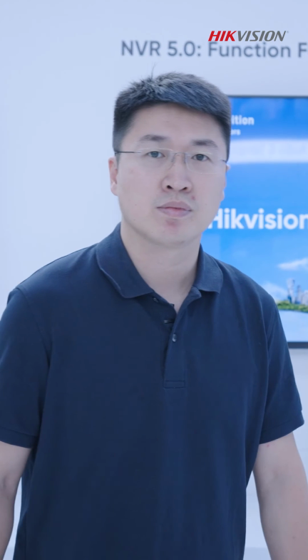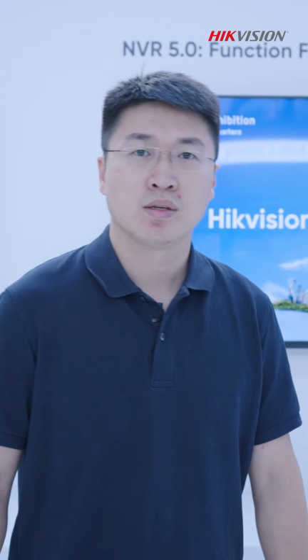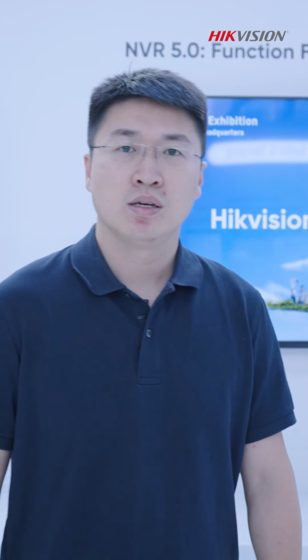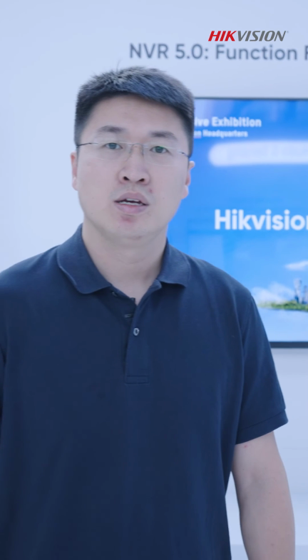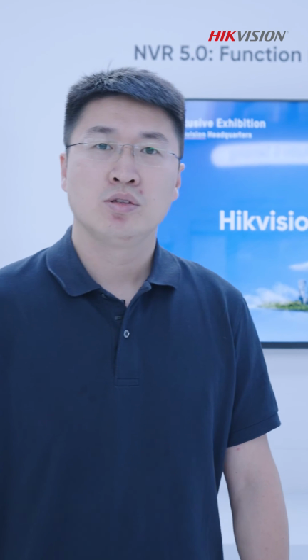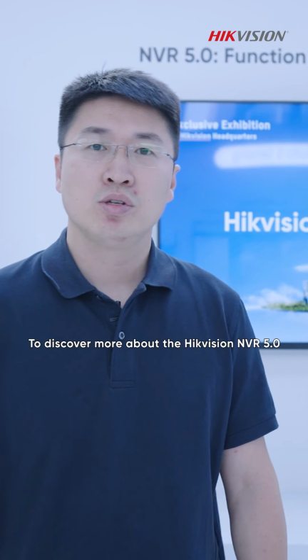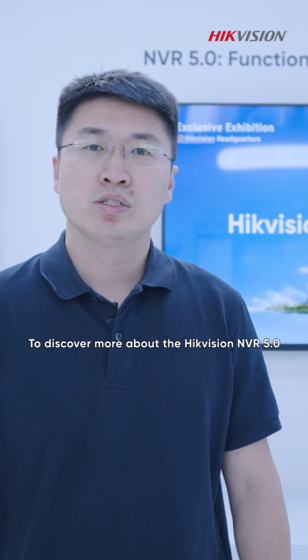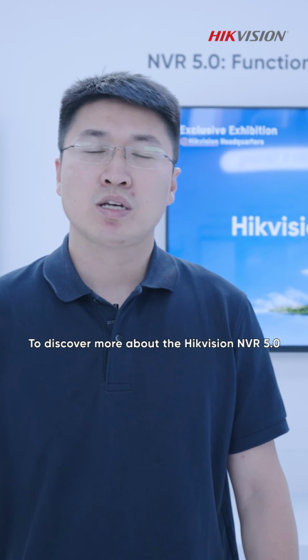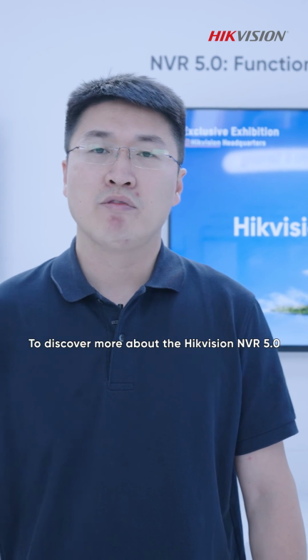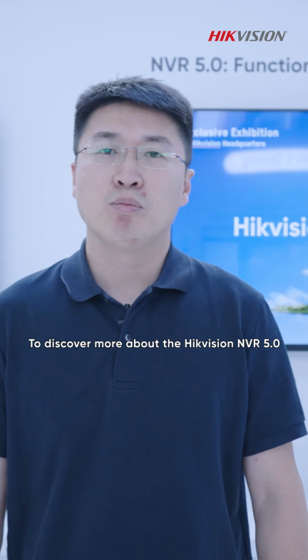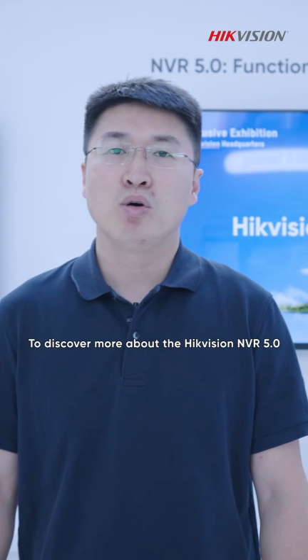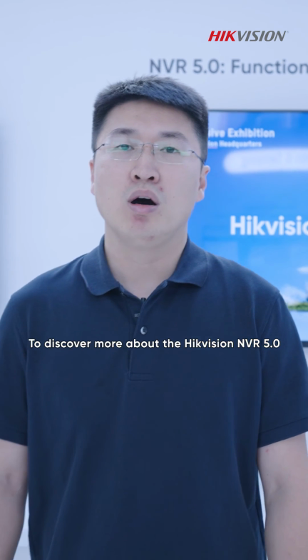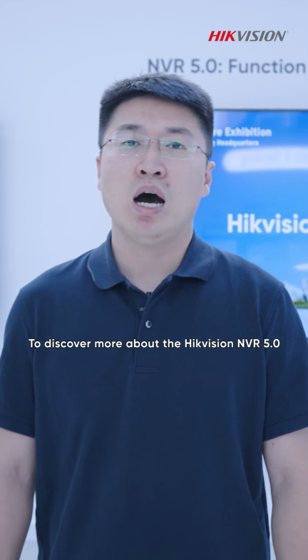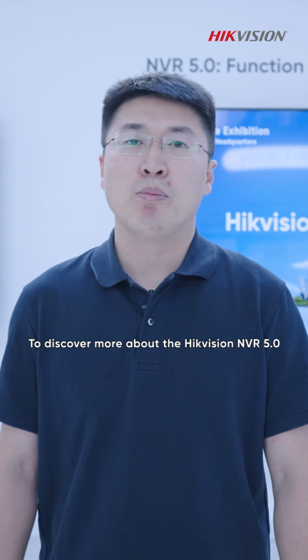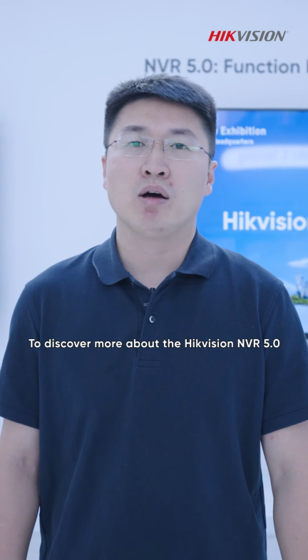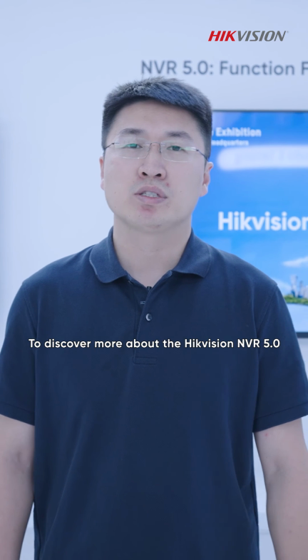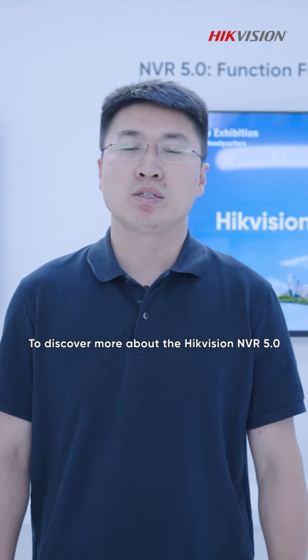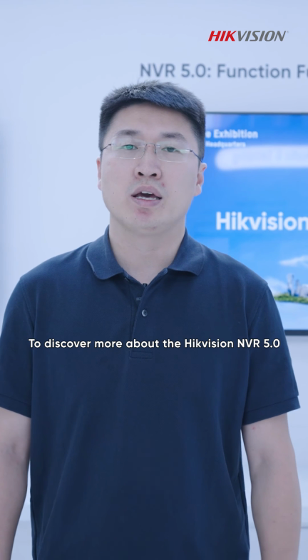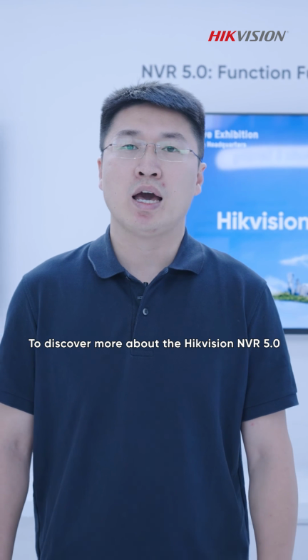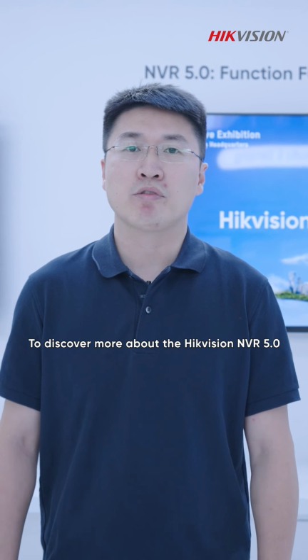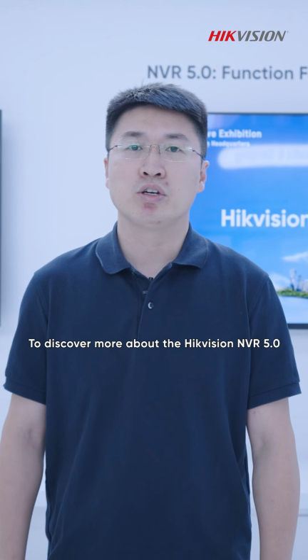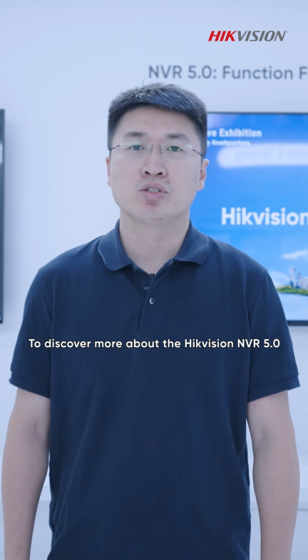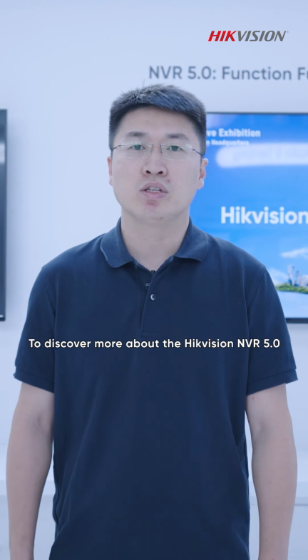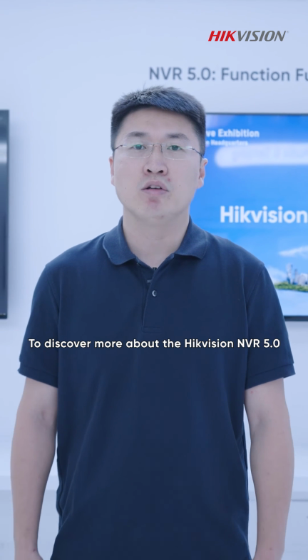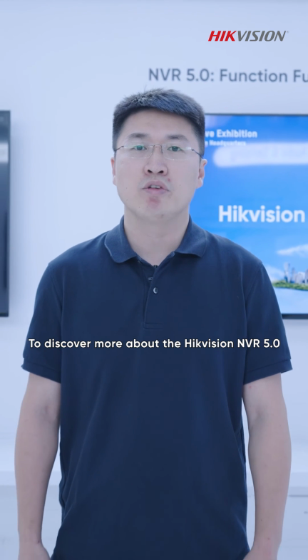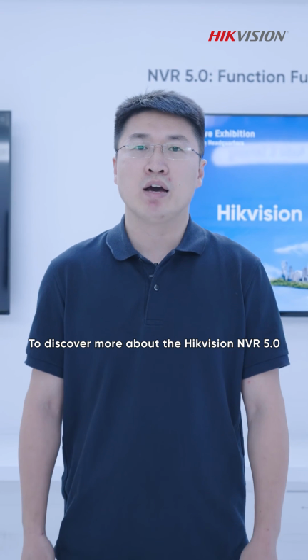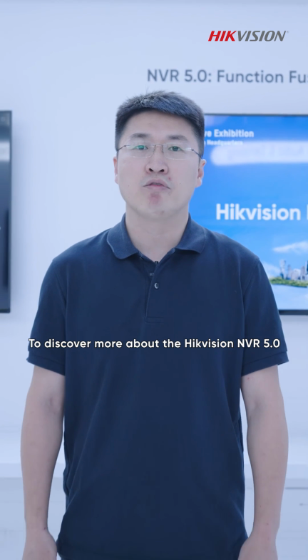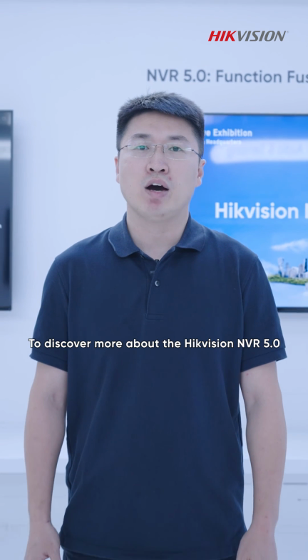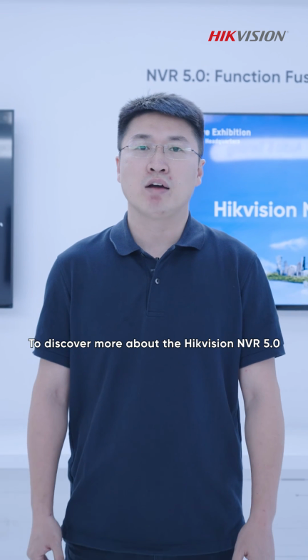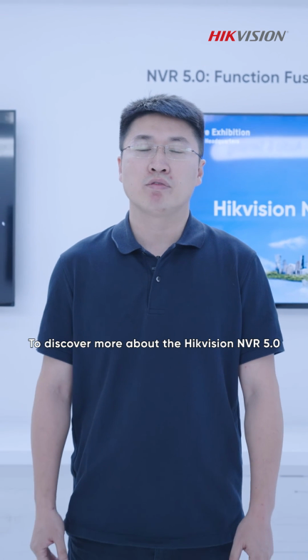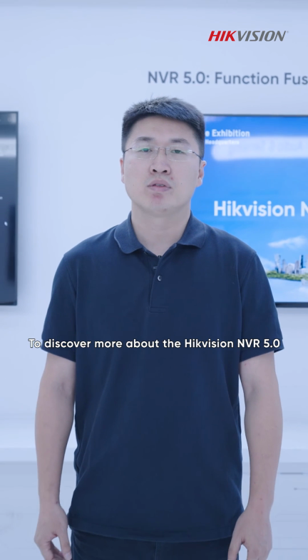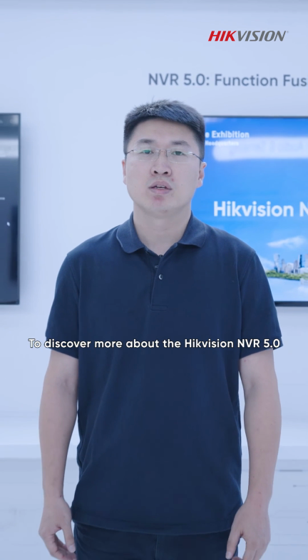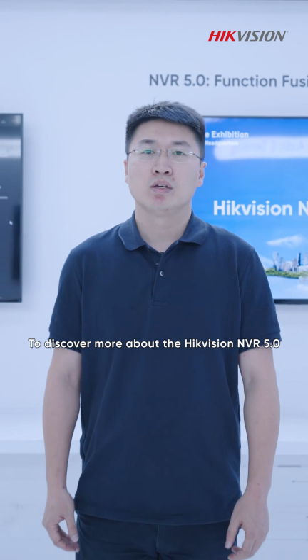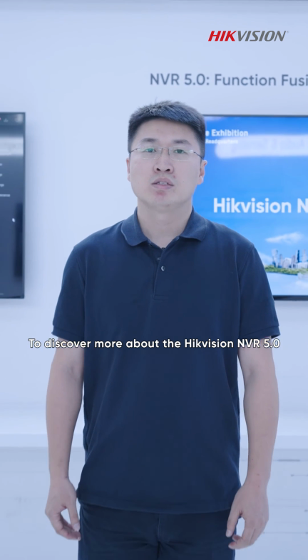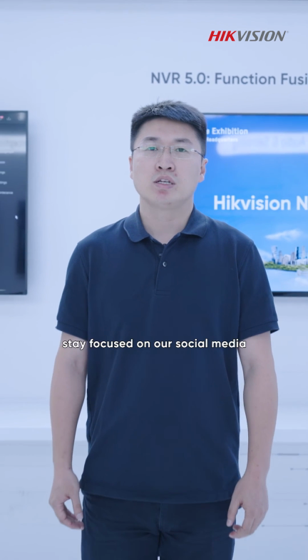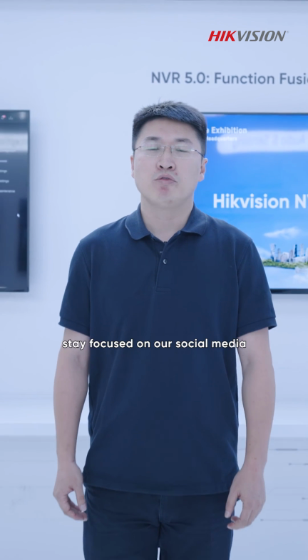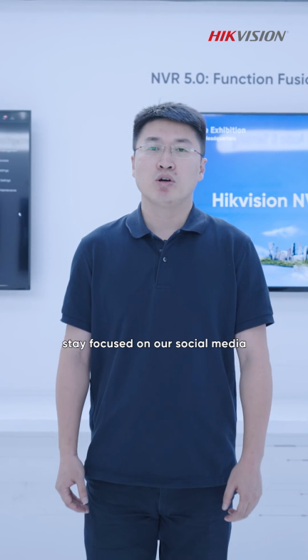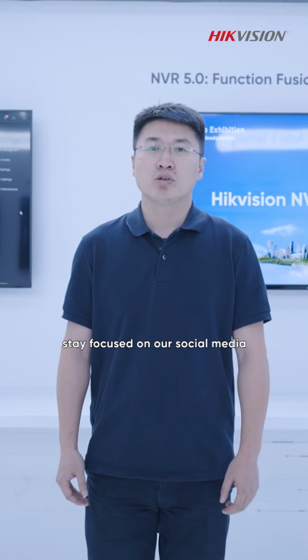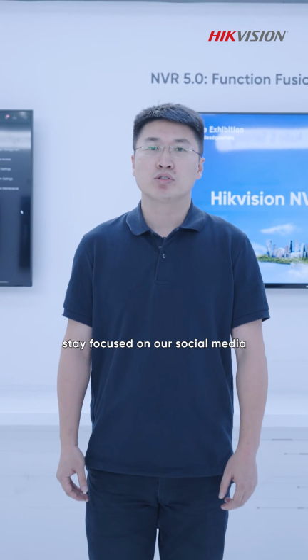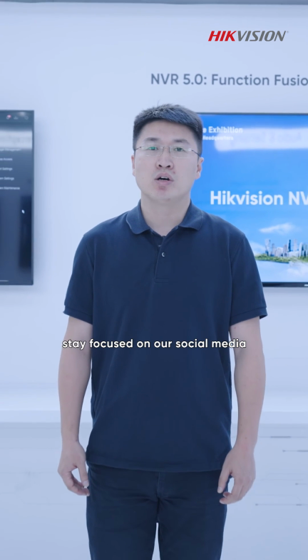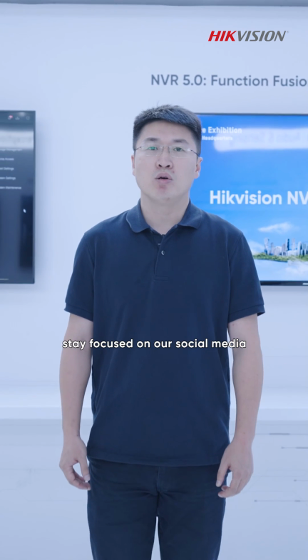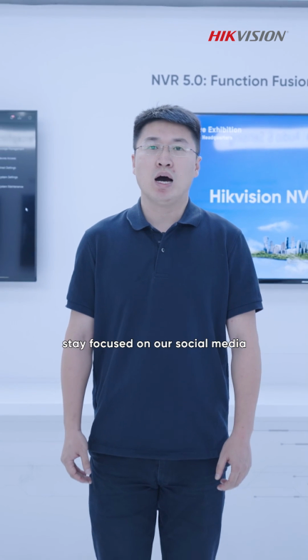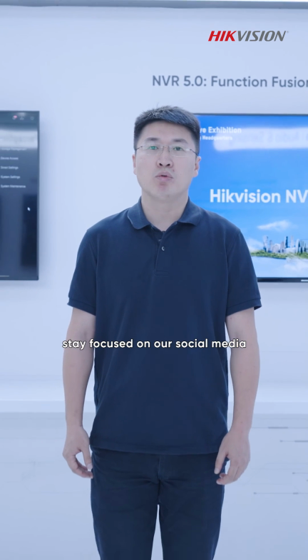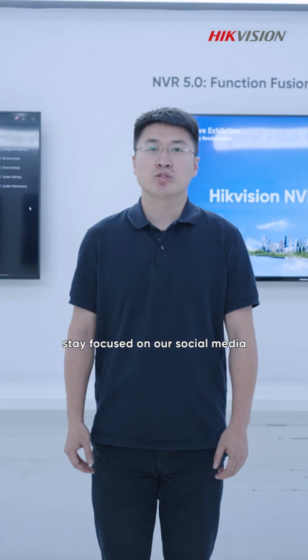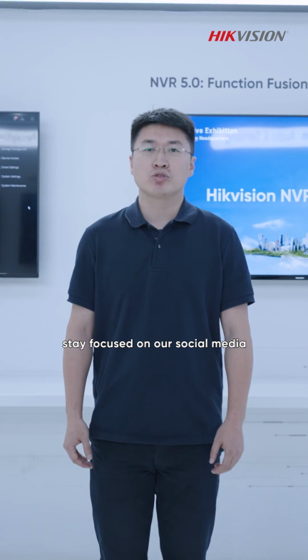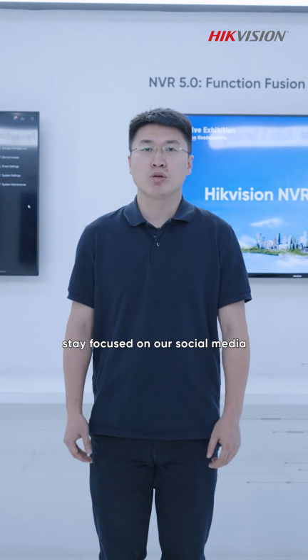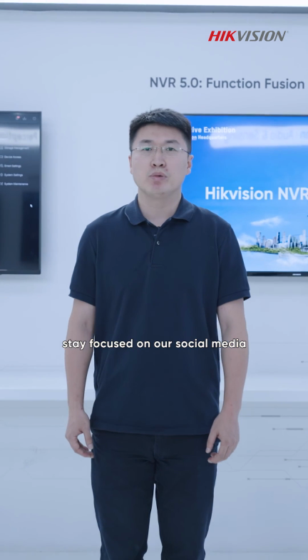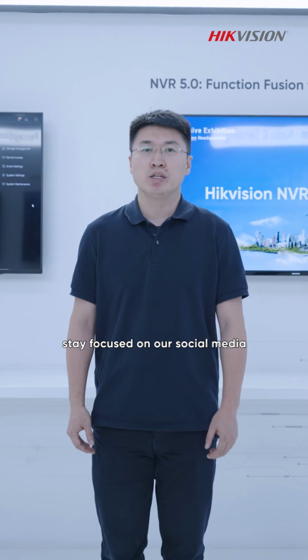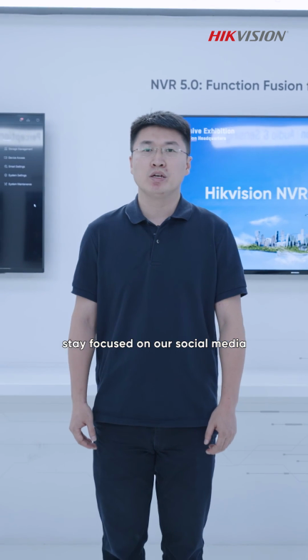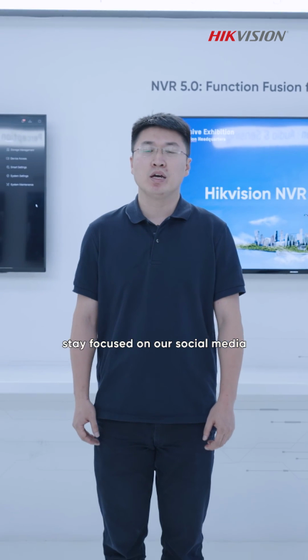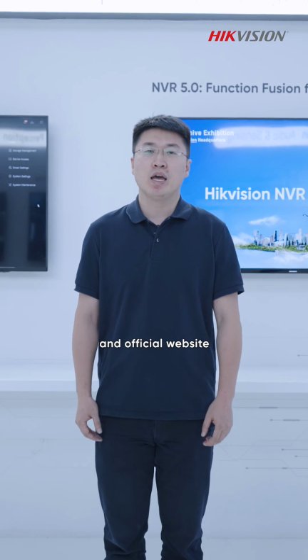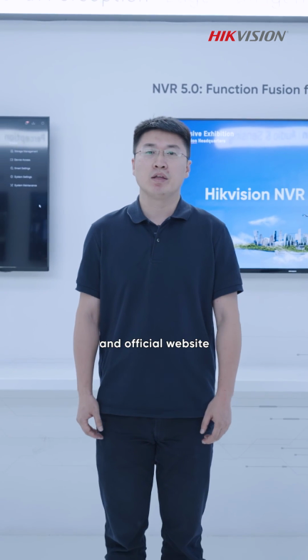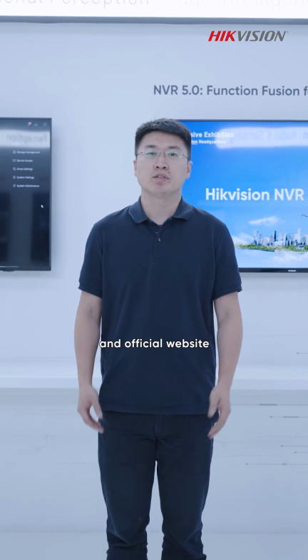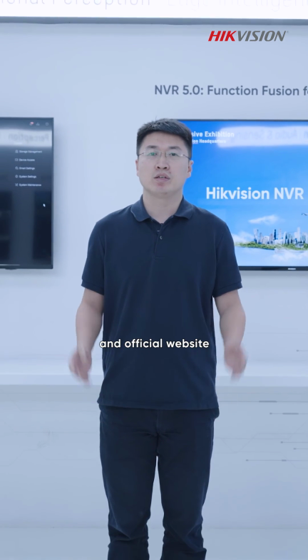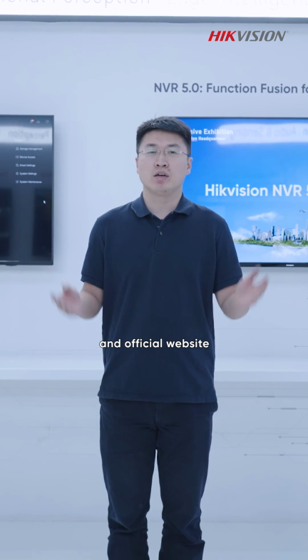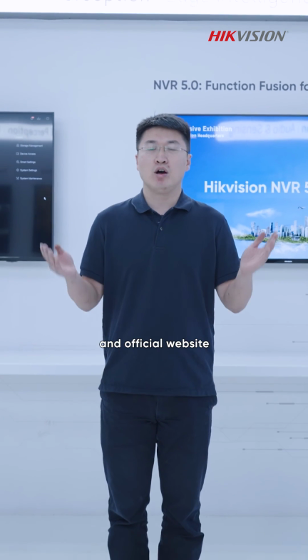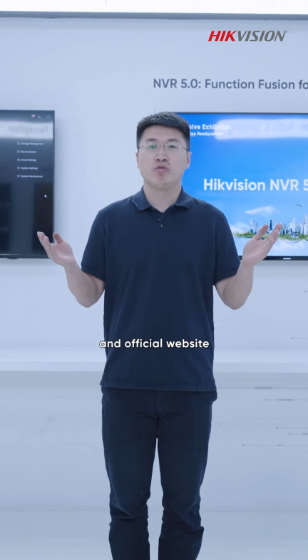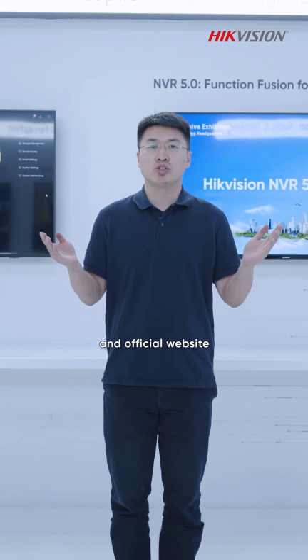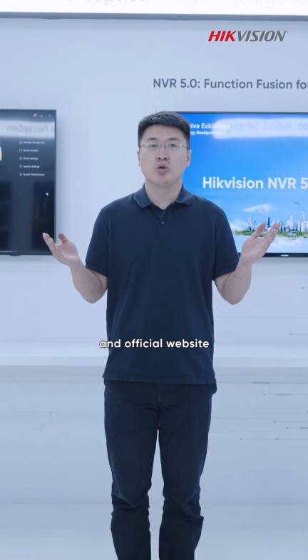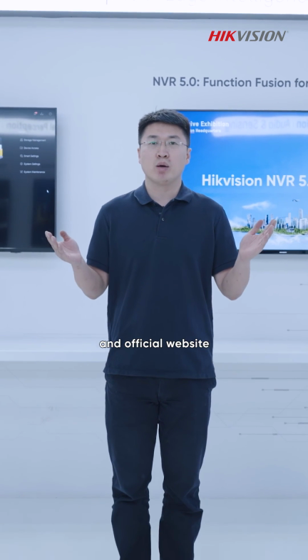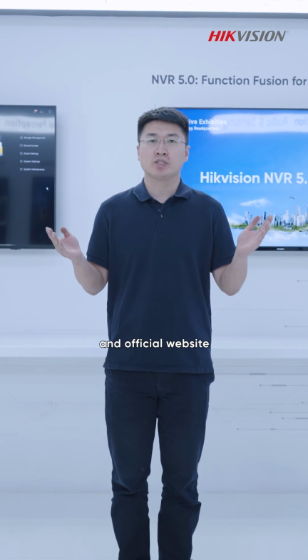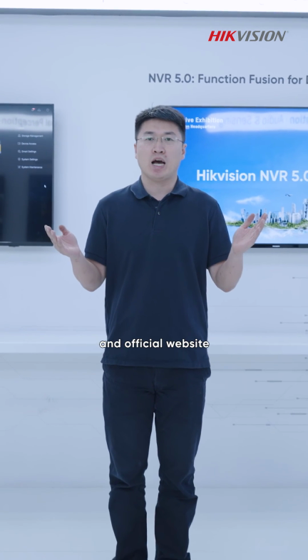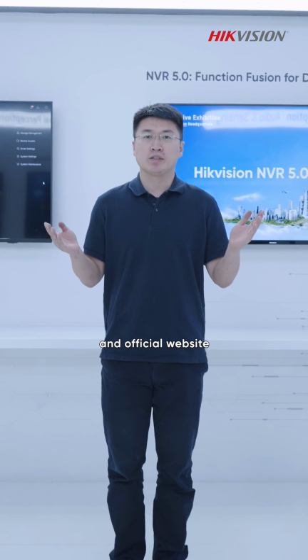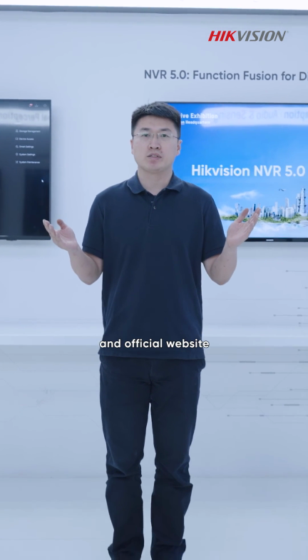To discover more about the Hikvision NVR5, stay focused on our social media and the official website.